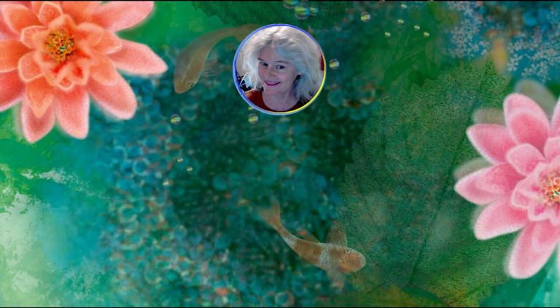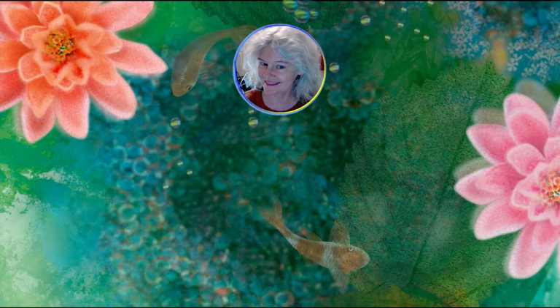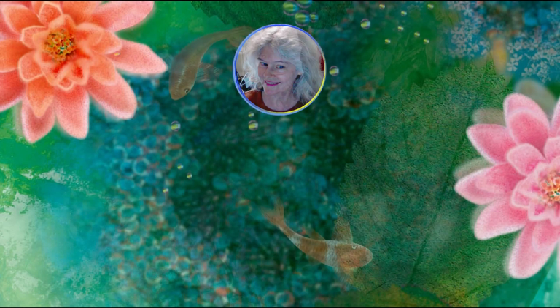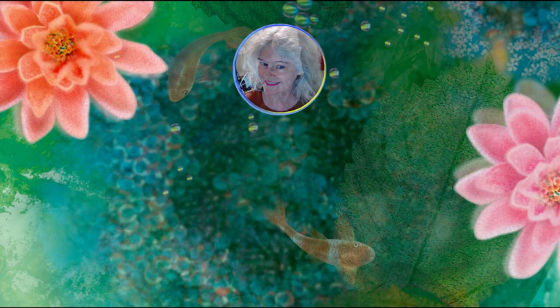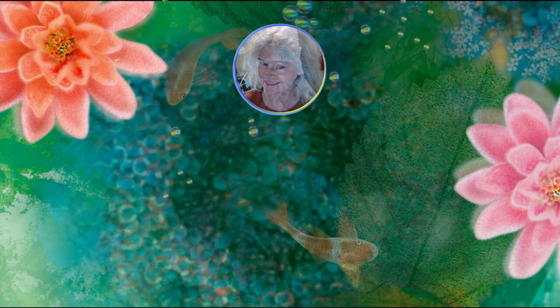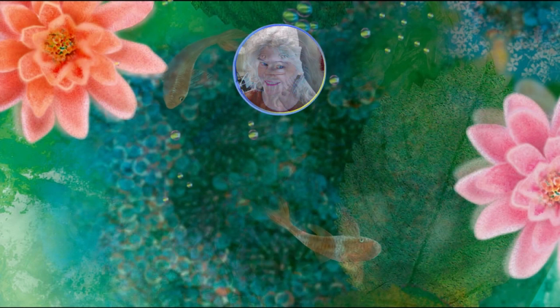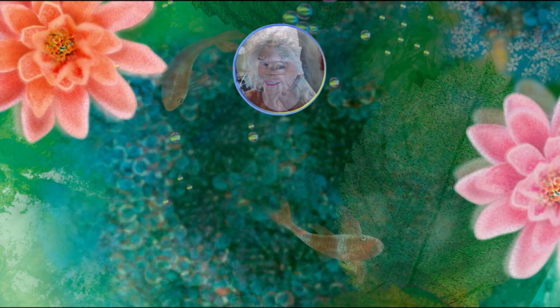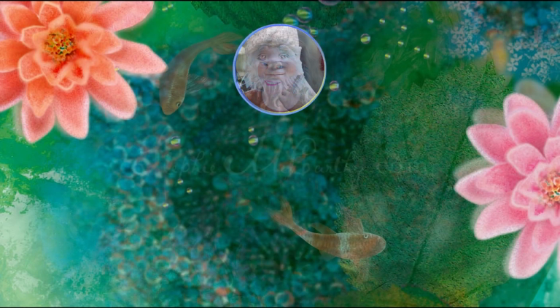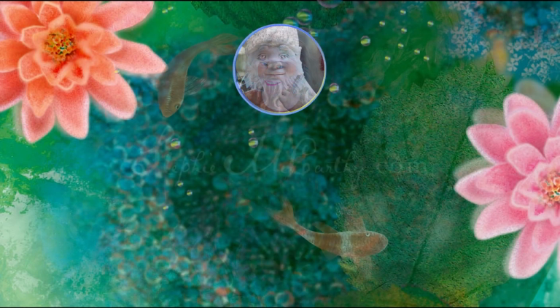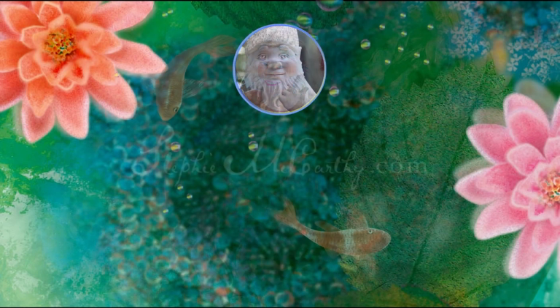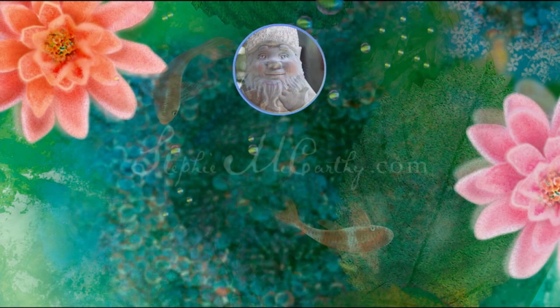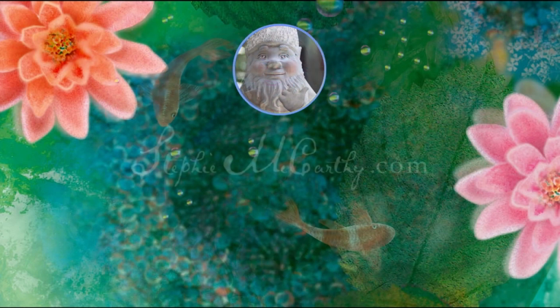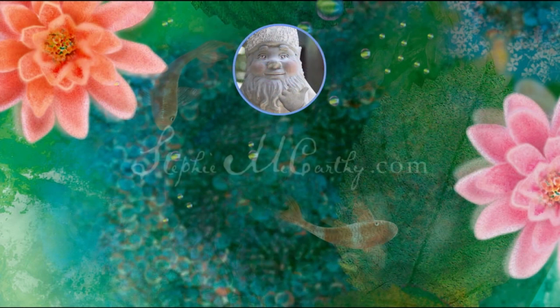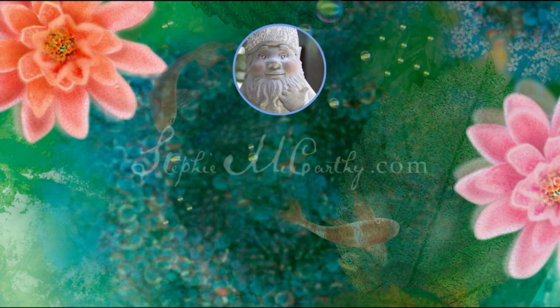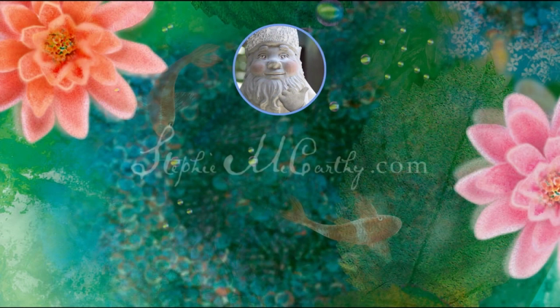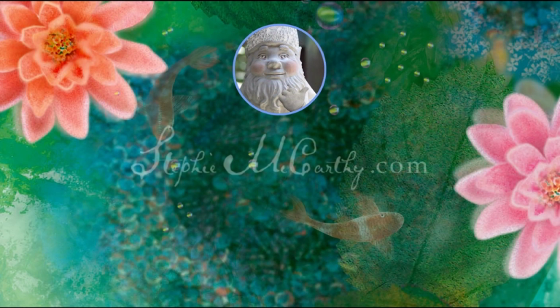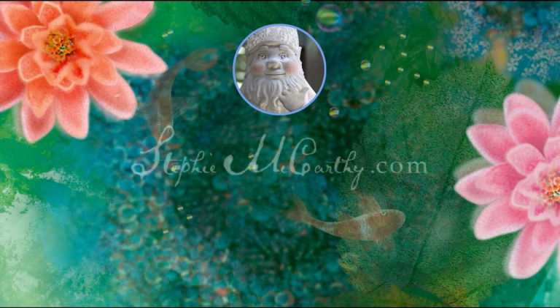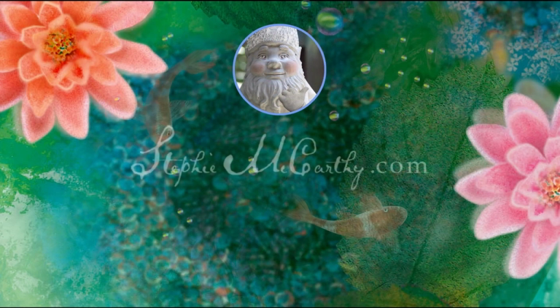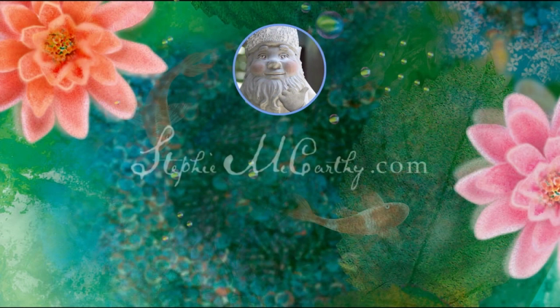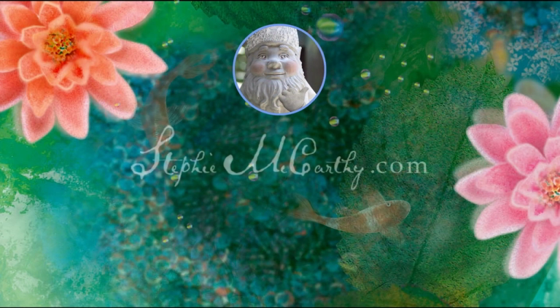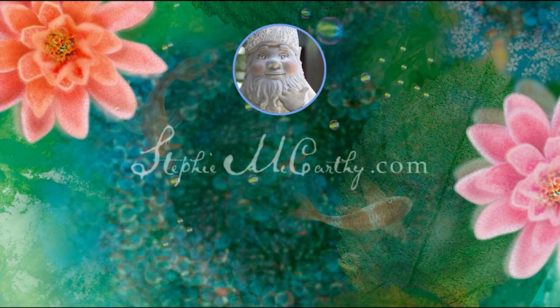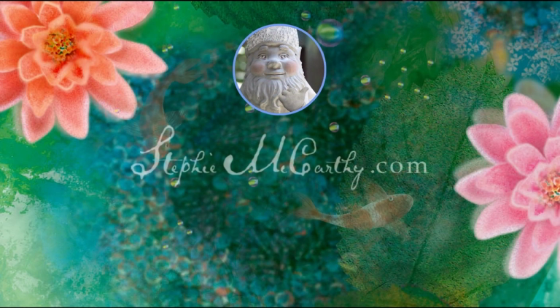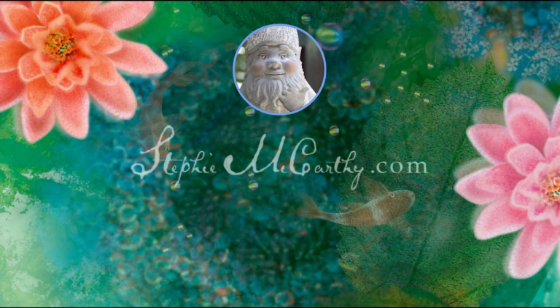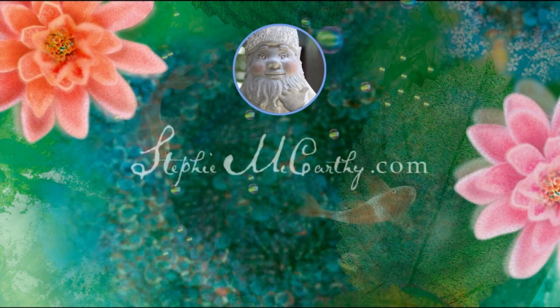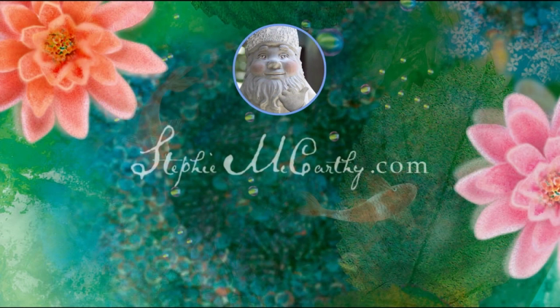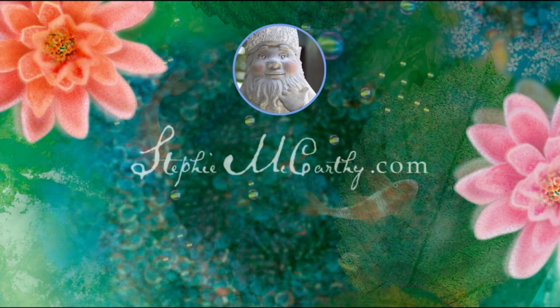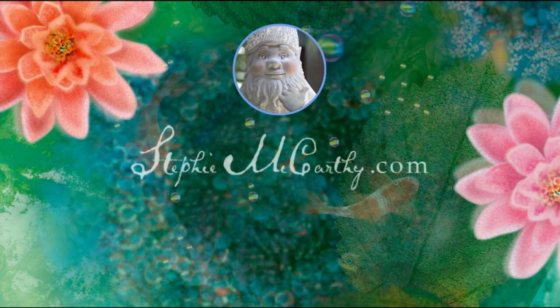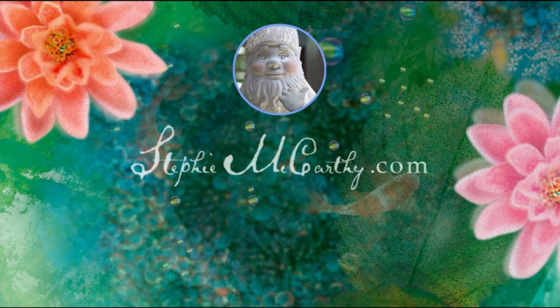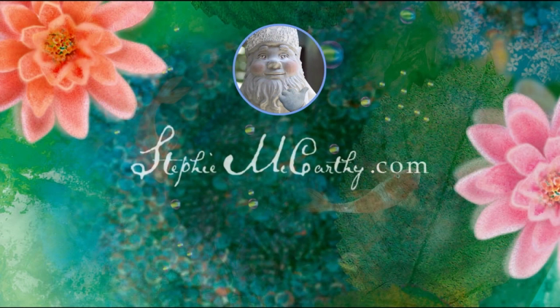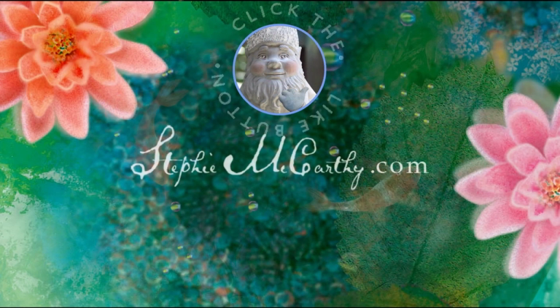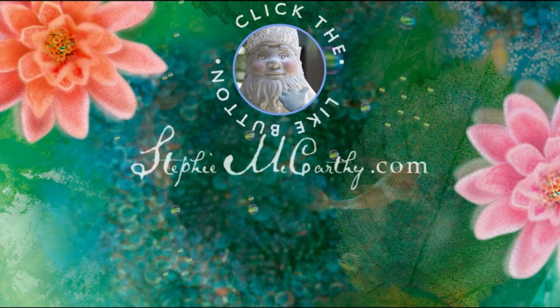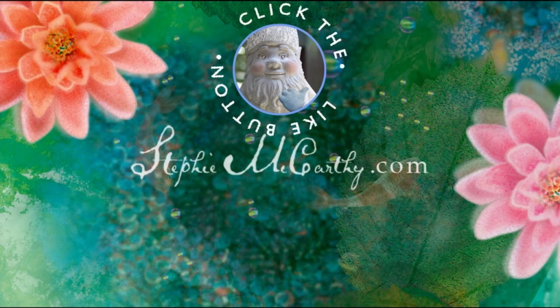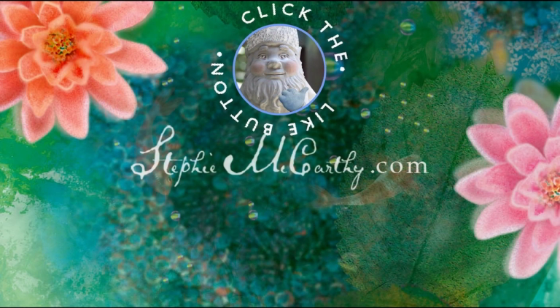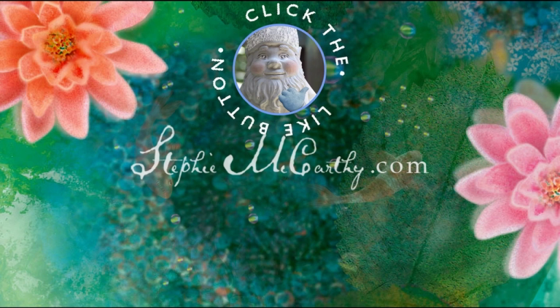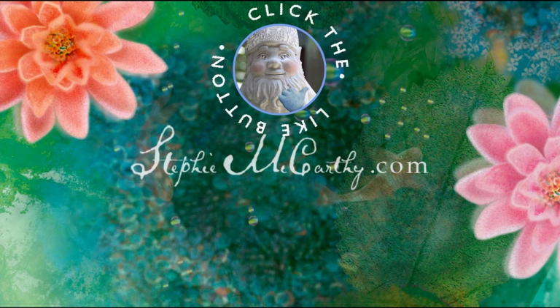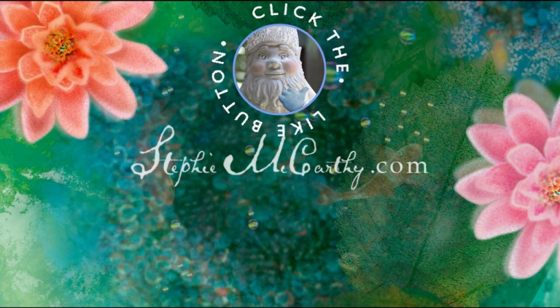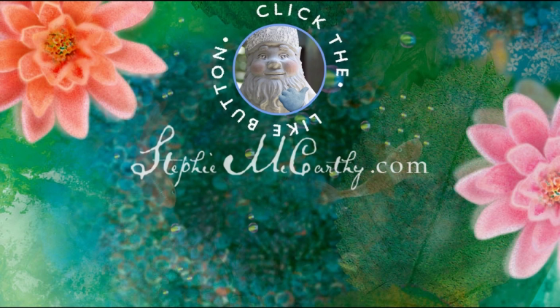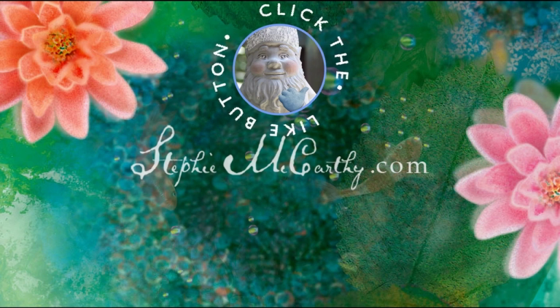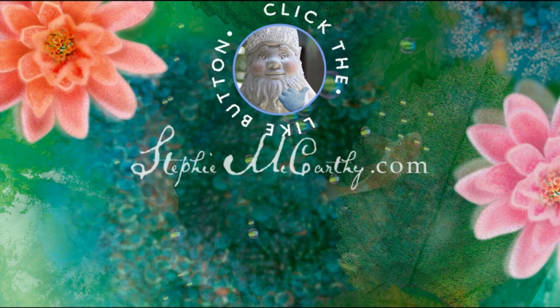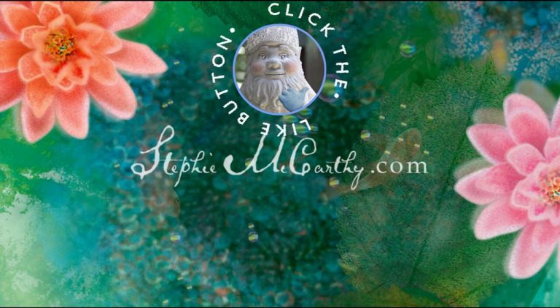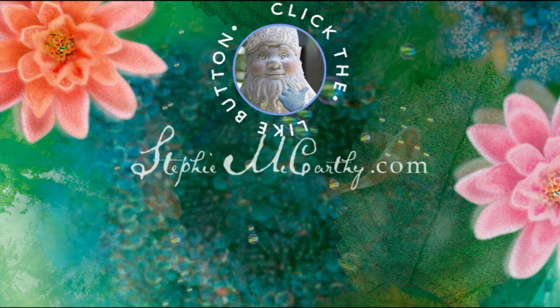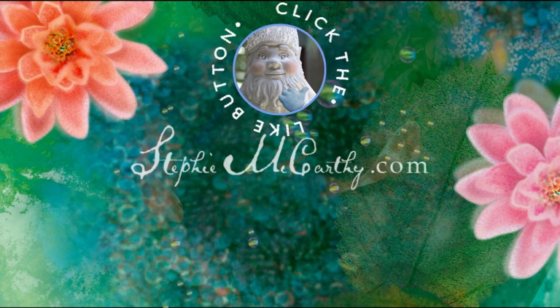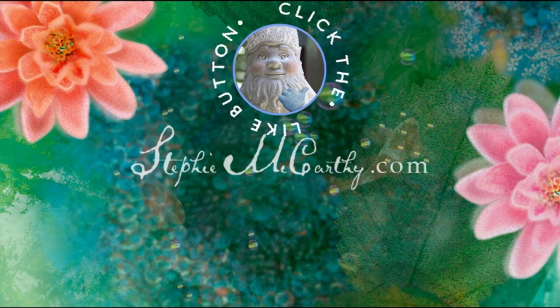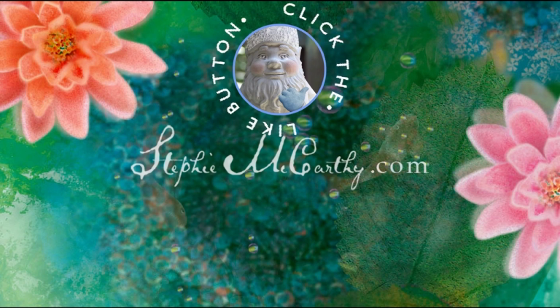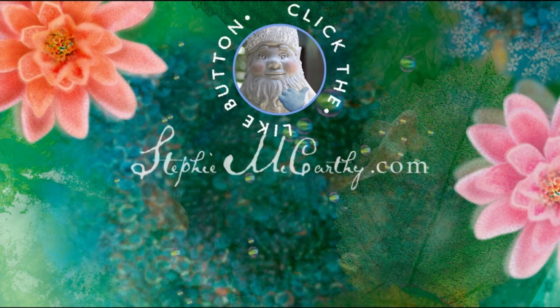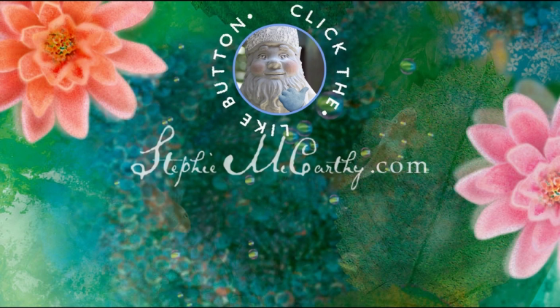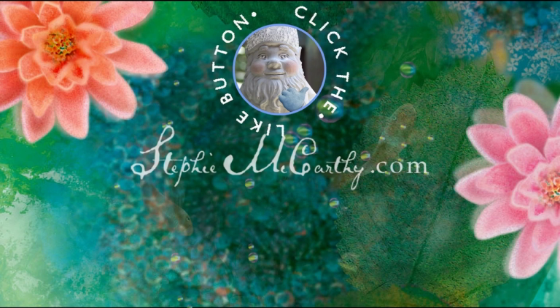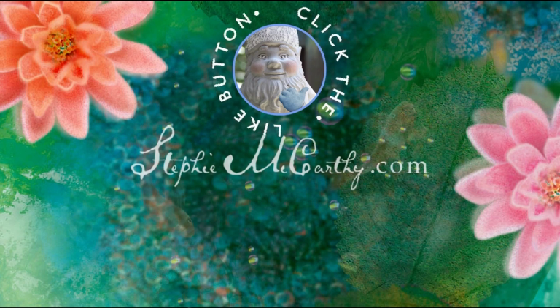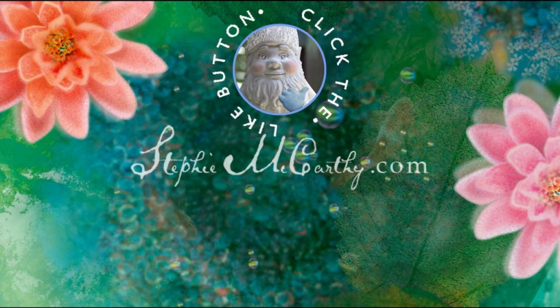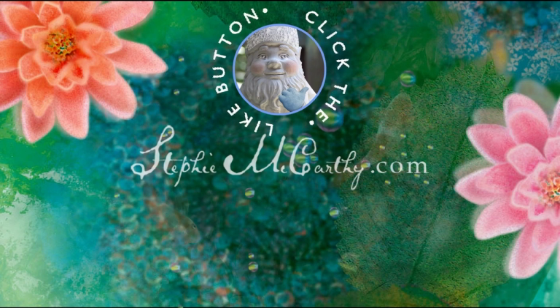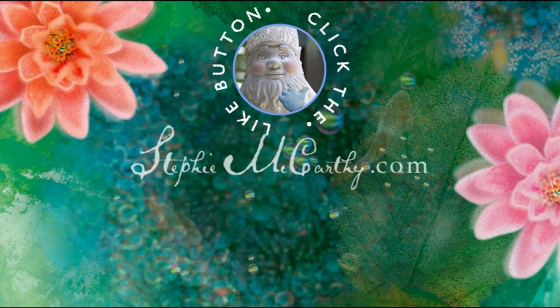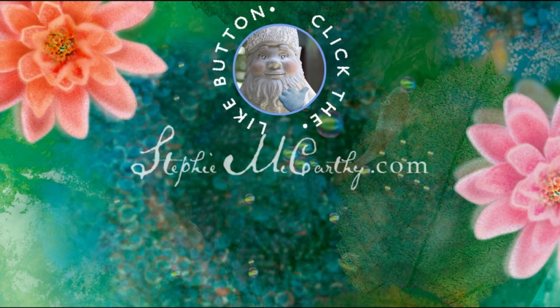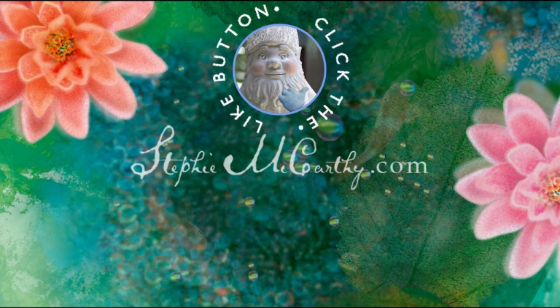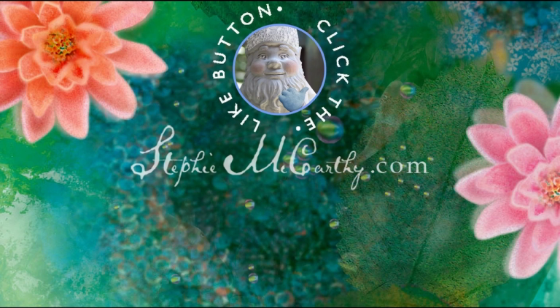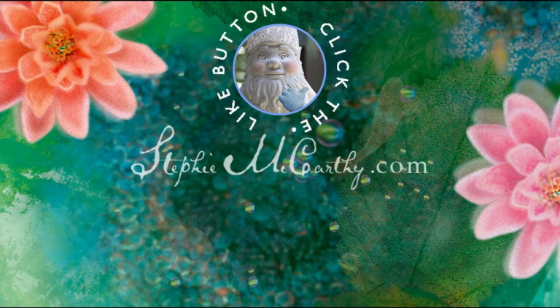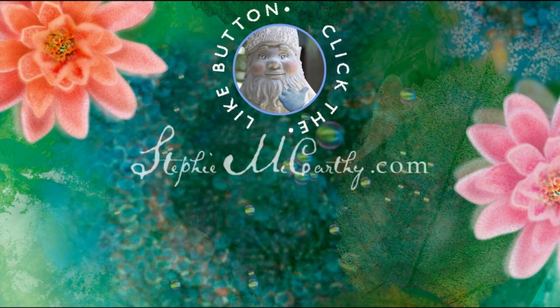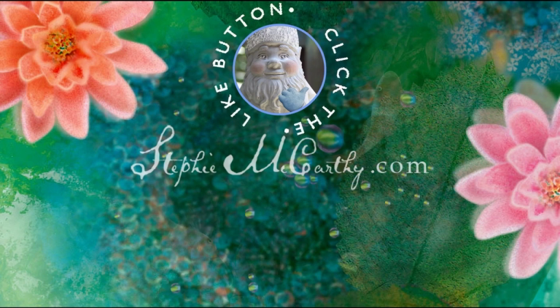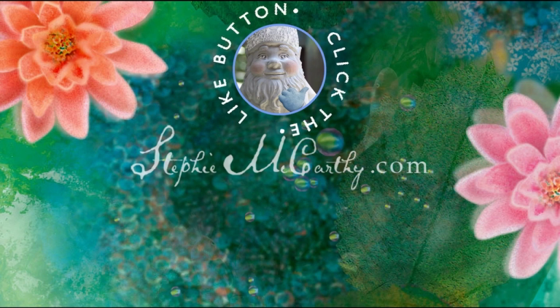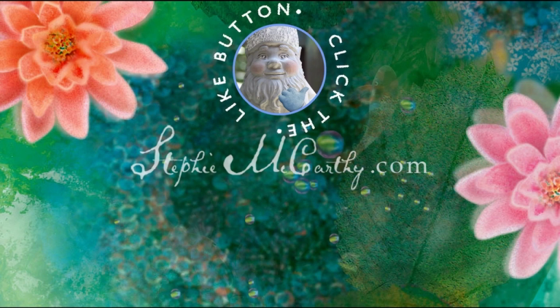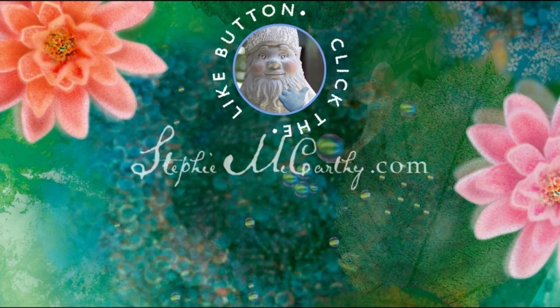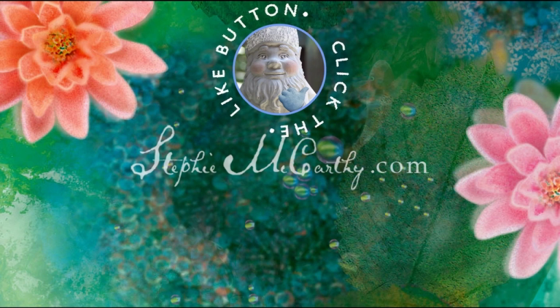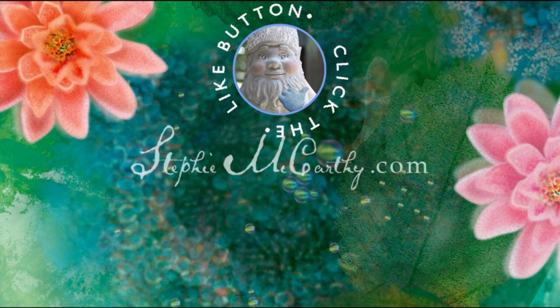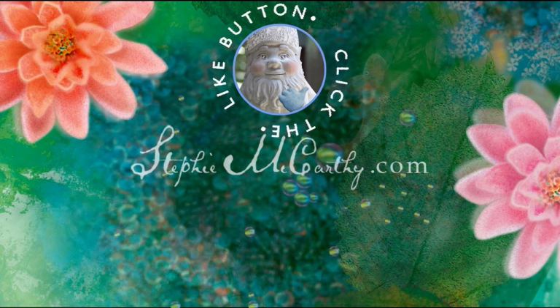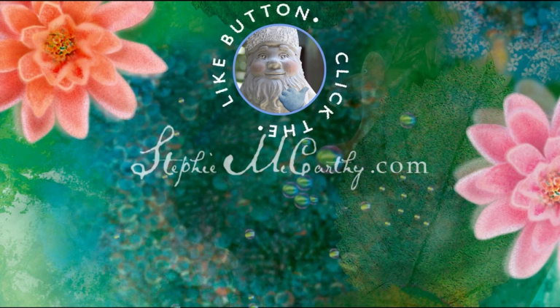Don't miss our next project — click the sun logo to subscribe. See you later!